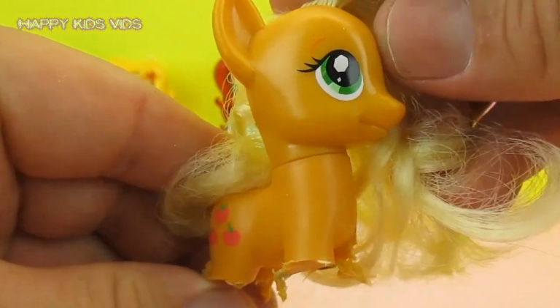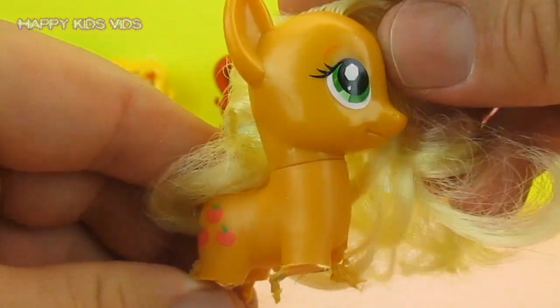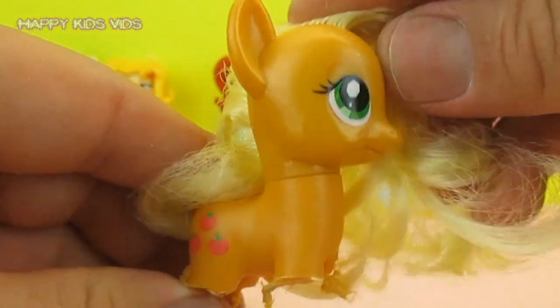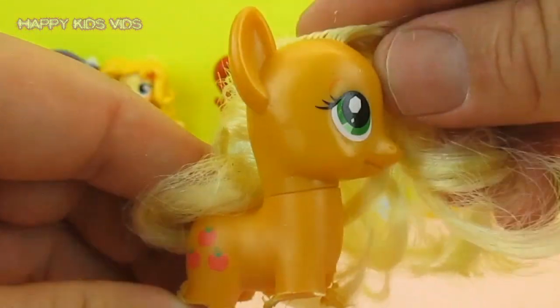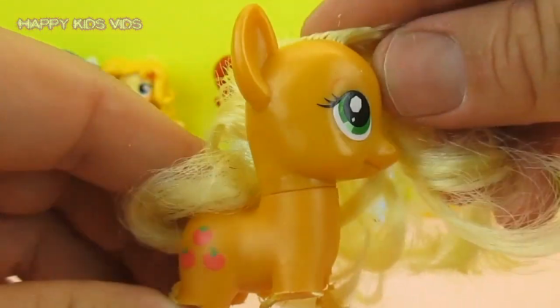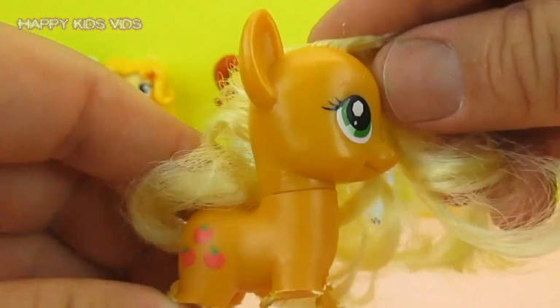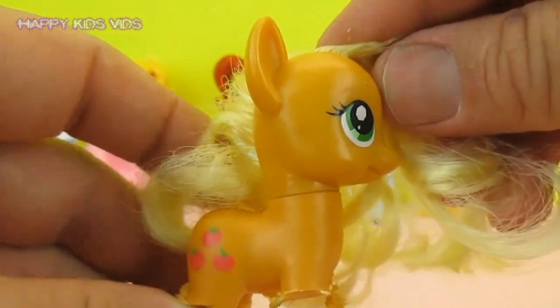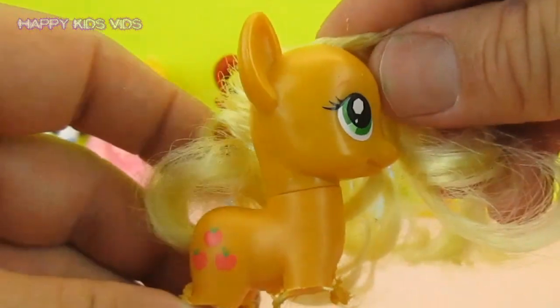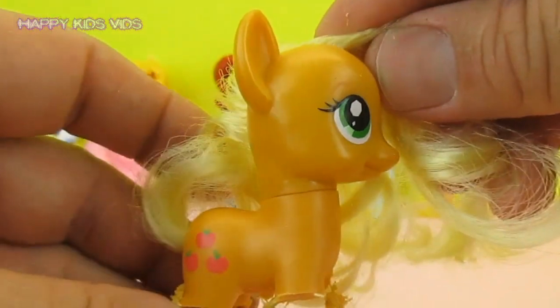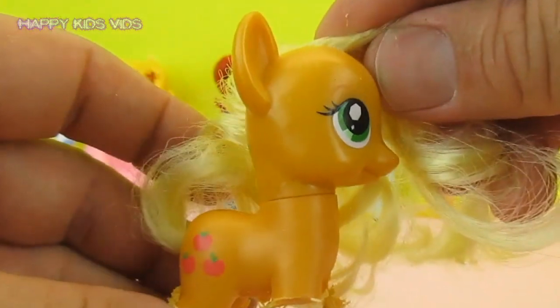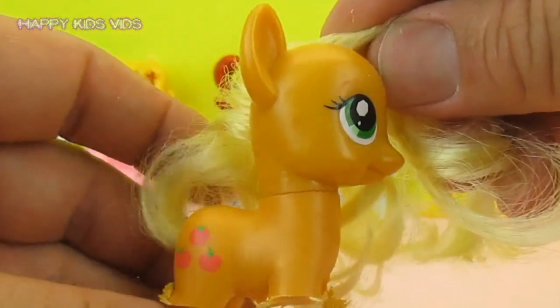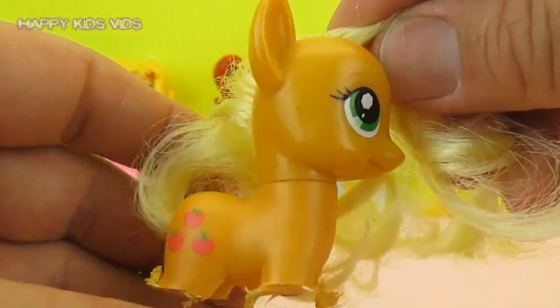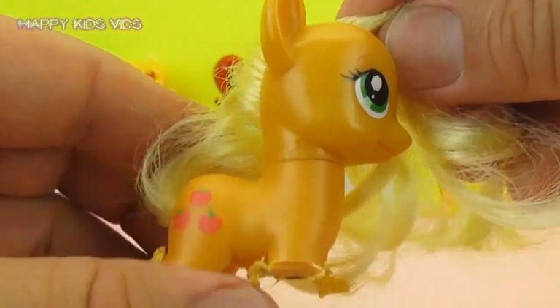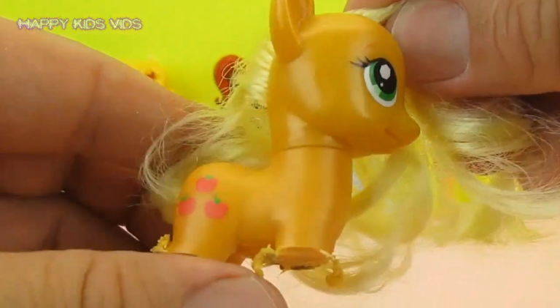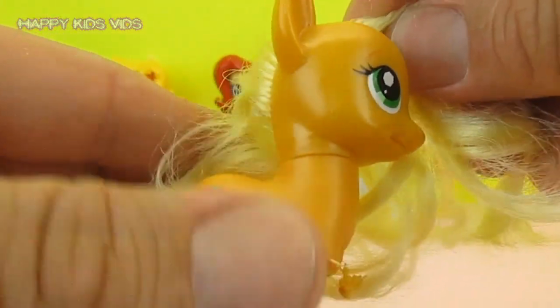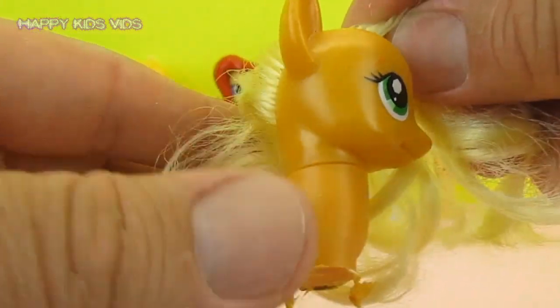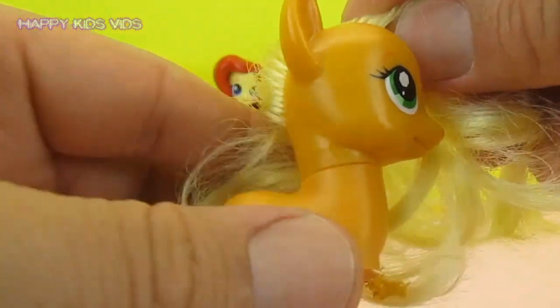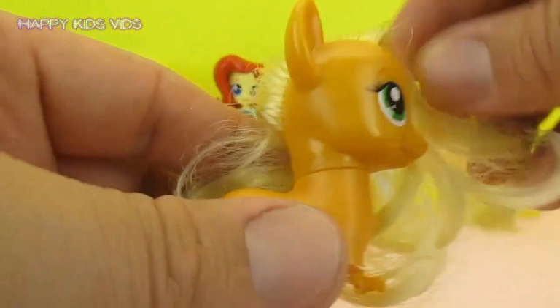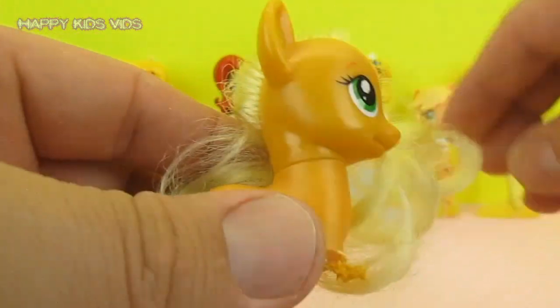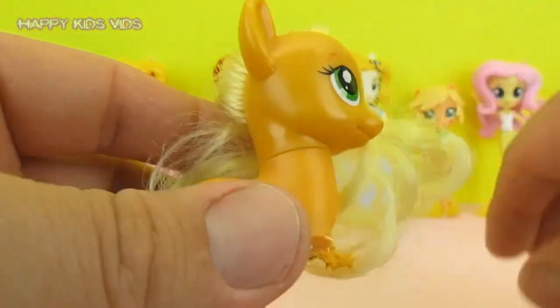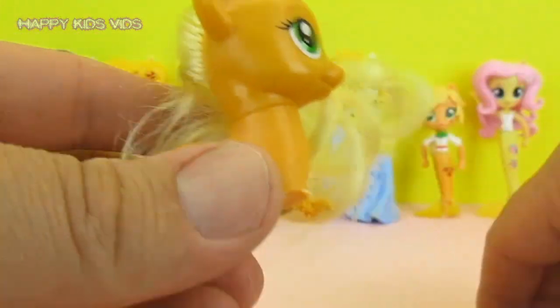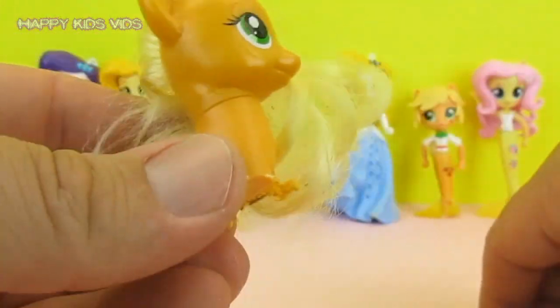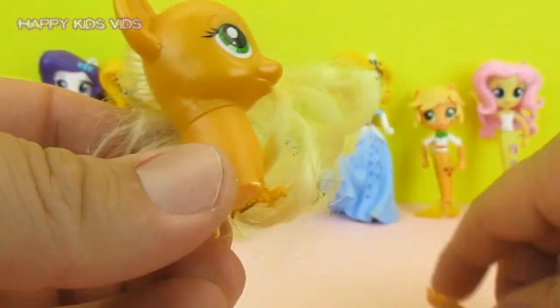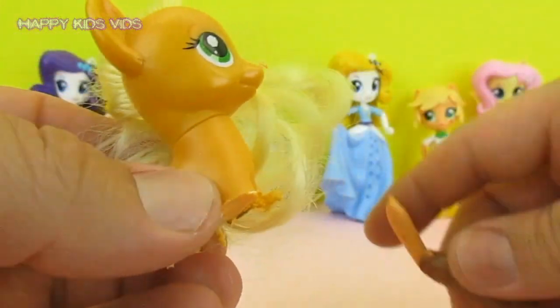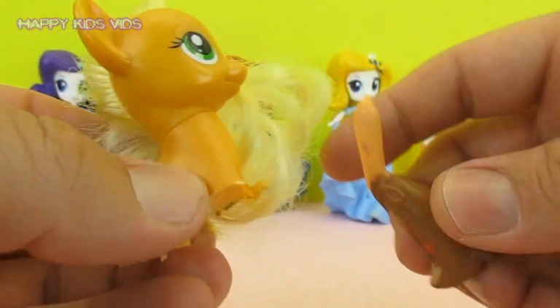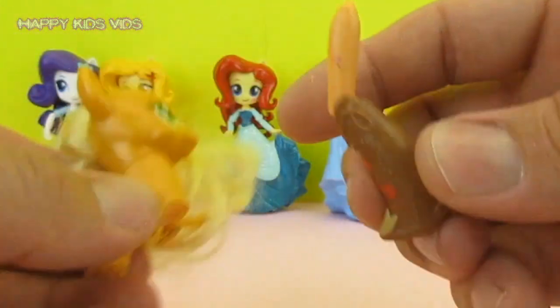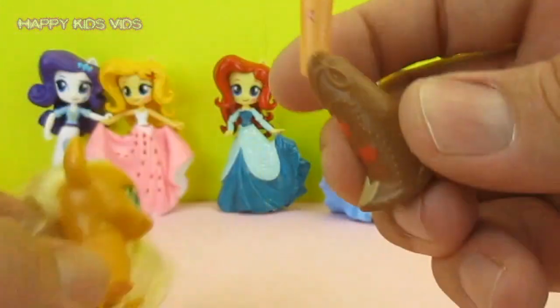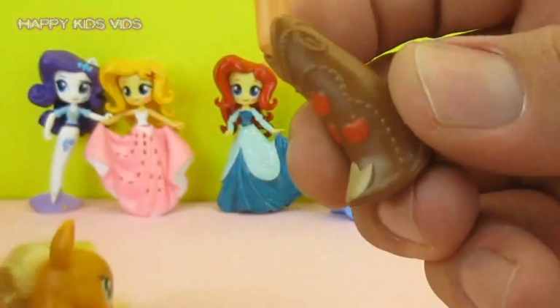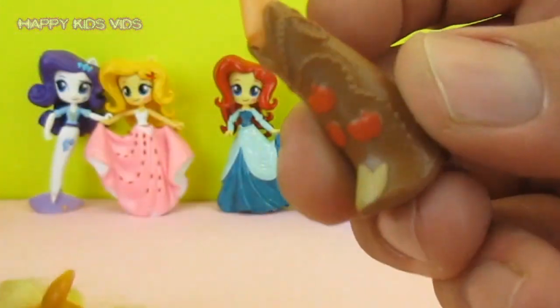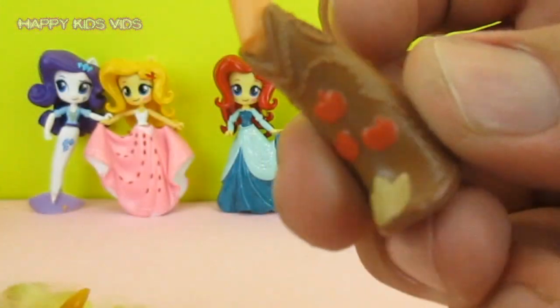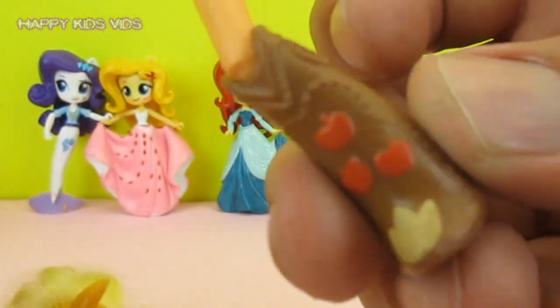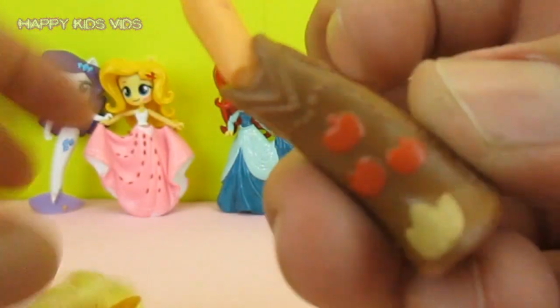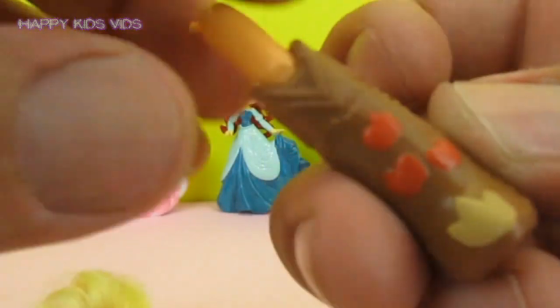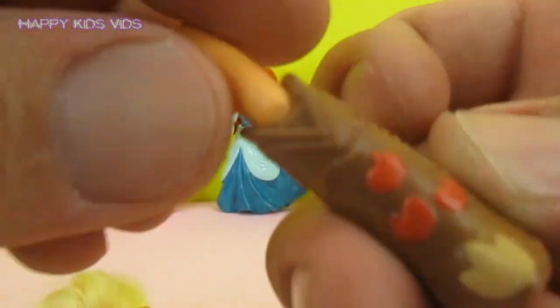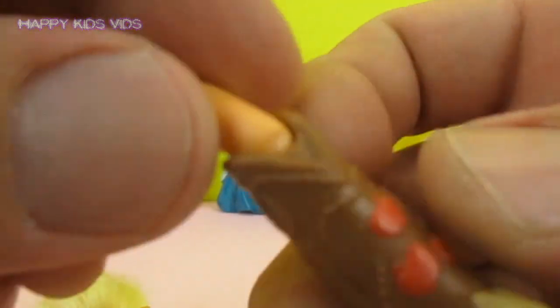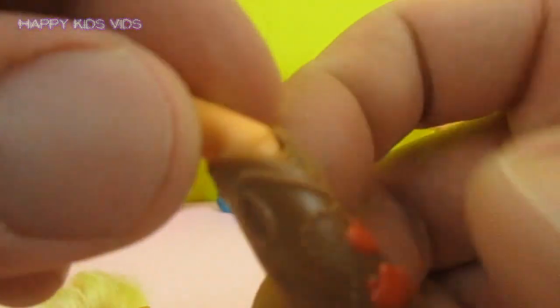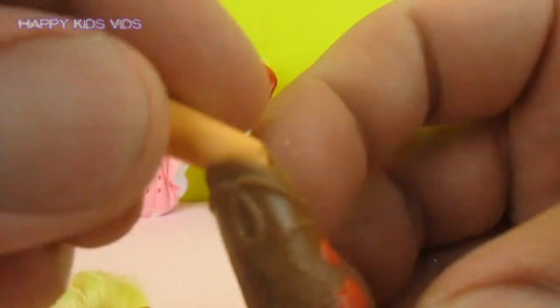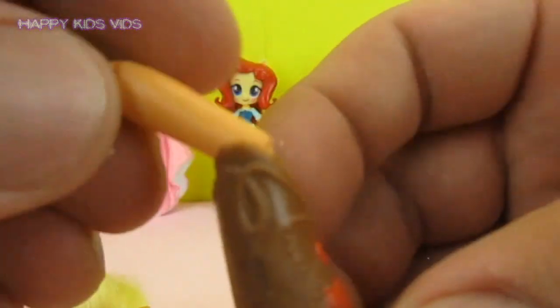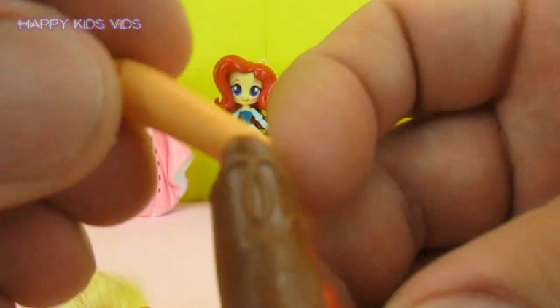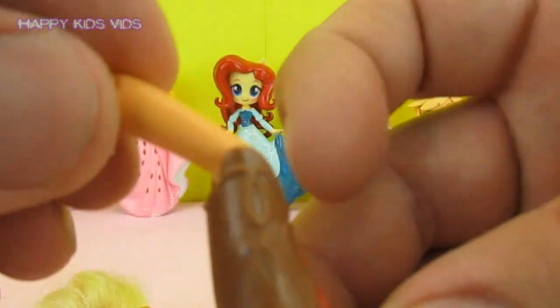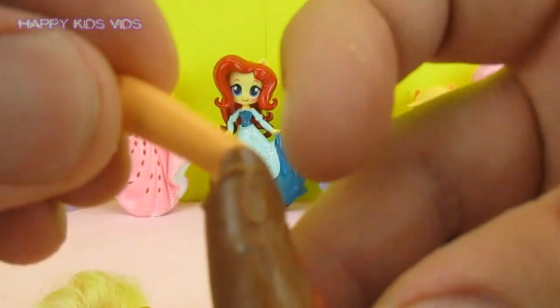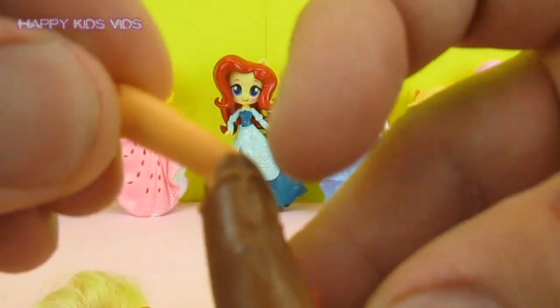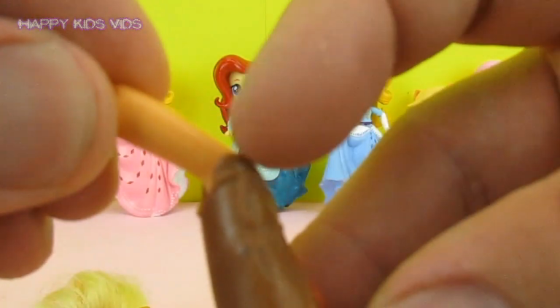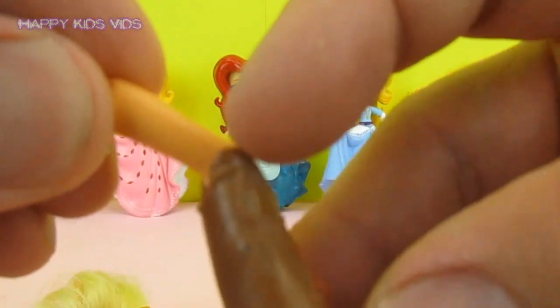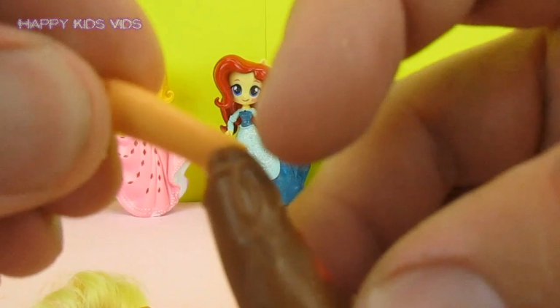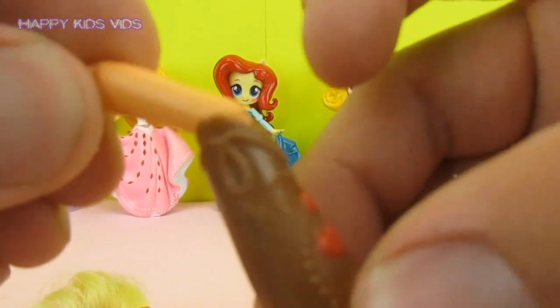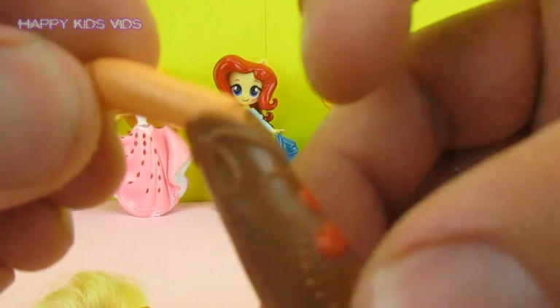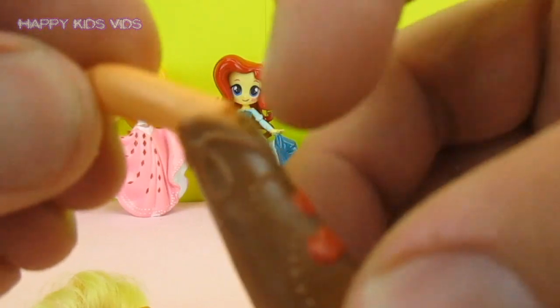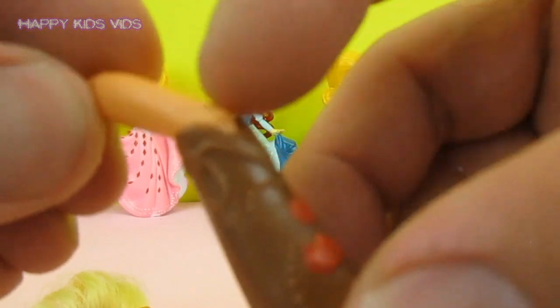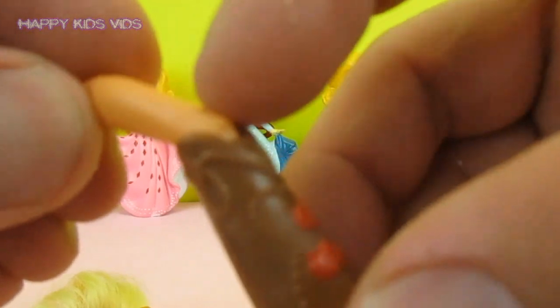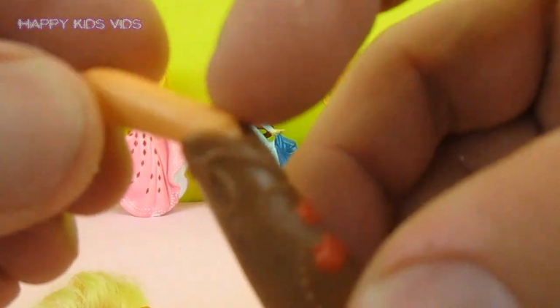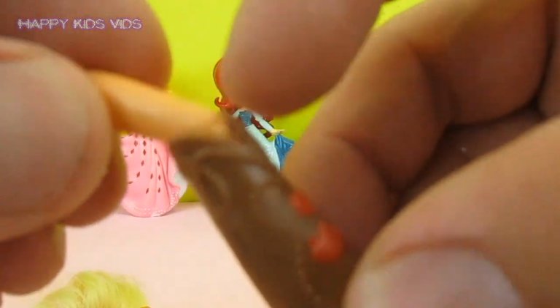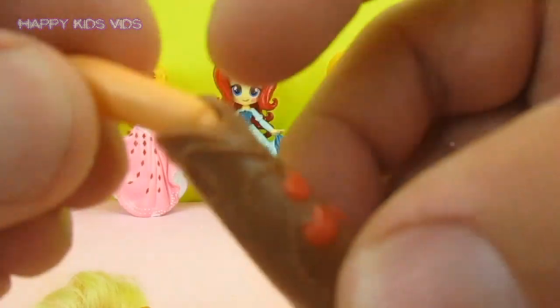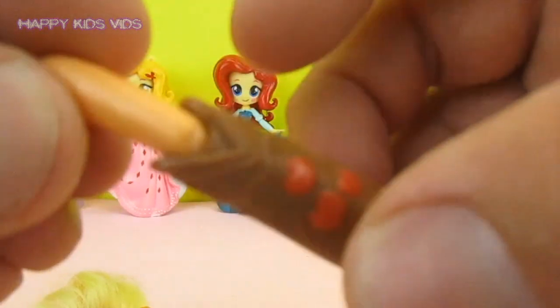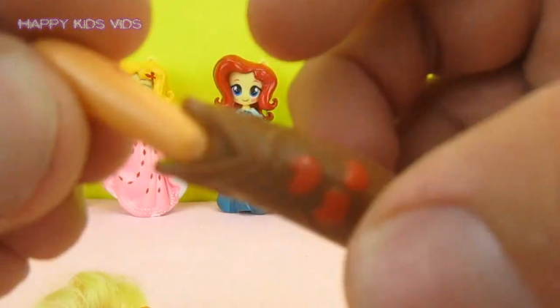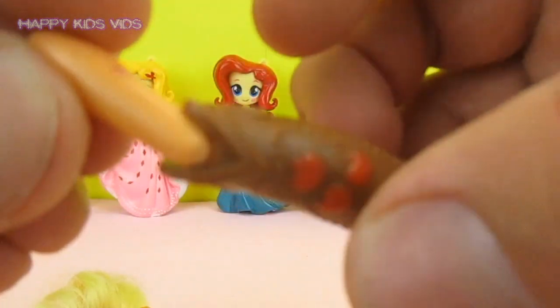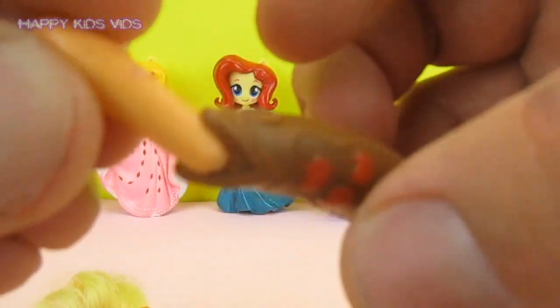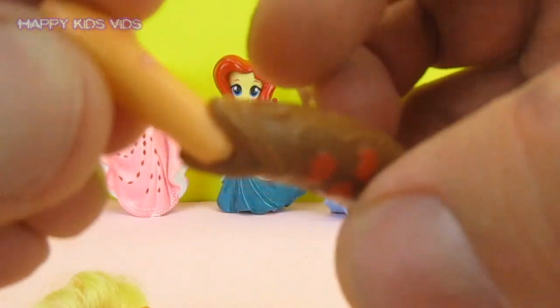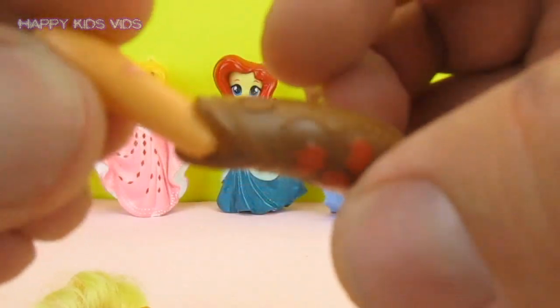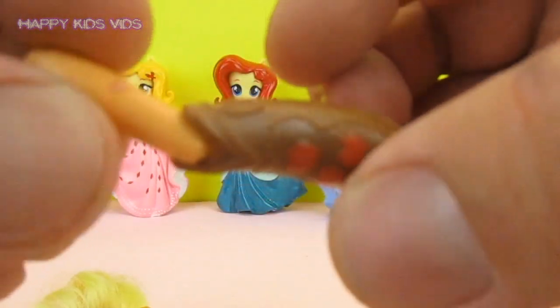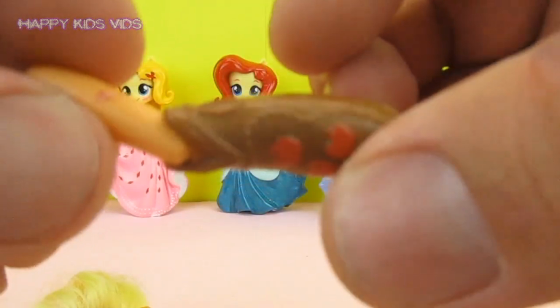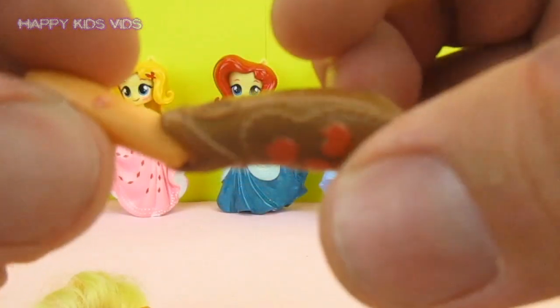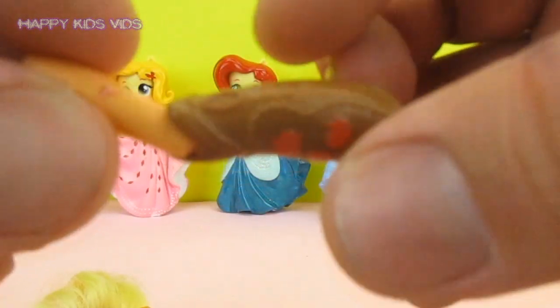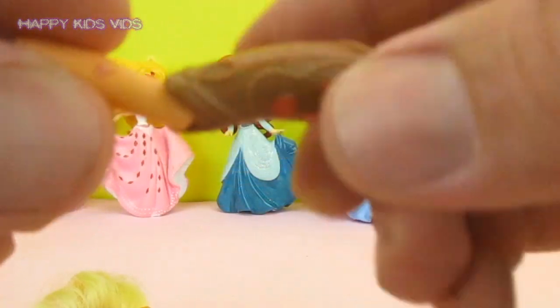There we go, we've removed the legs. Now it's time to remove the legs from these boots here.